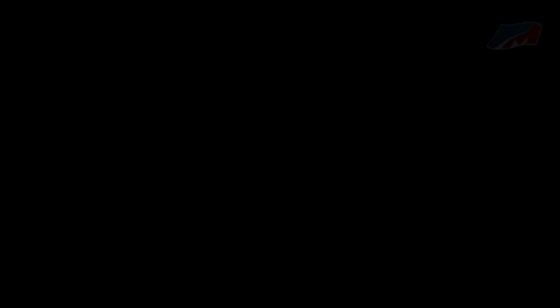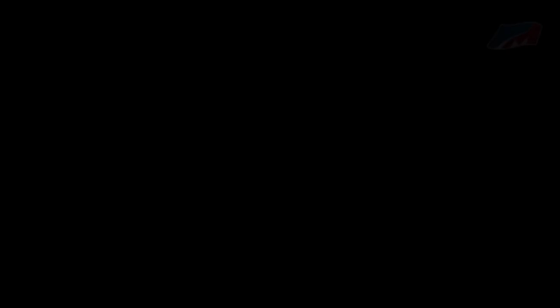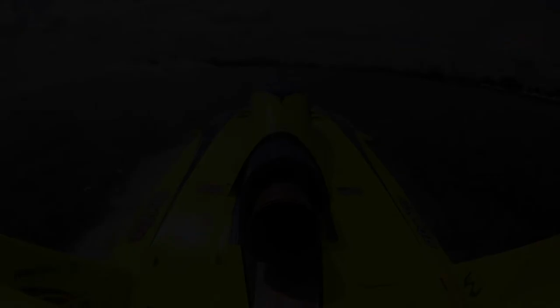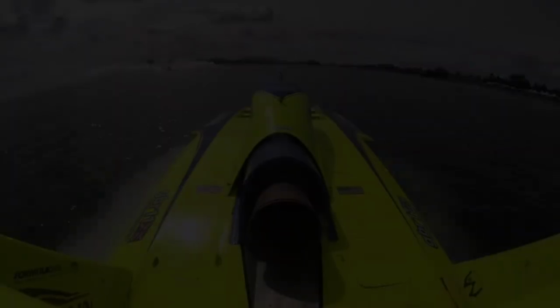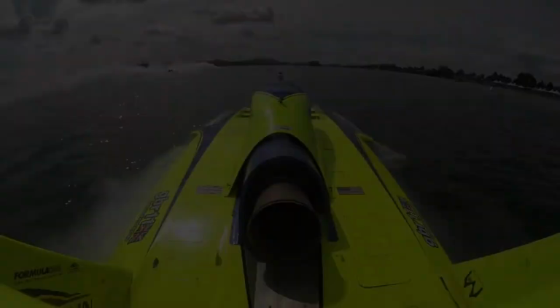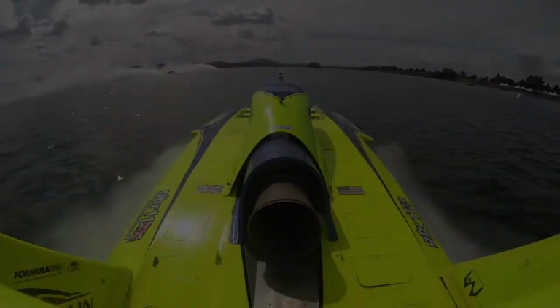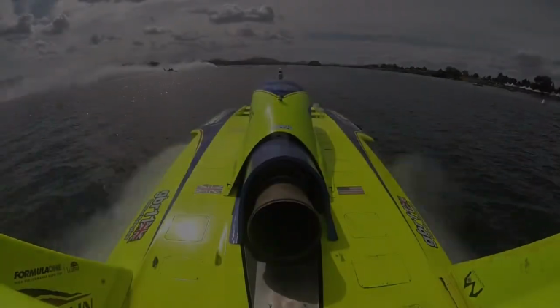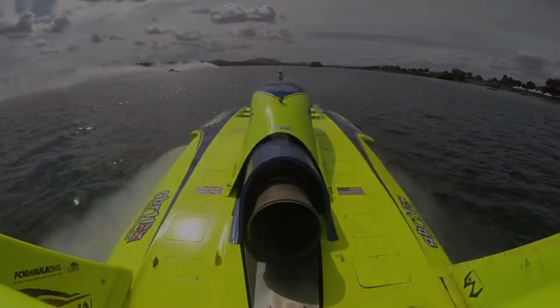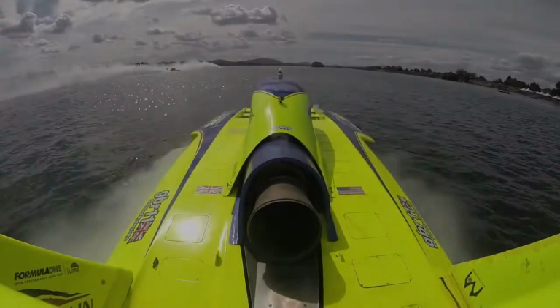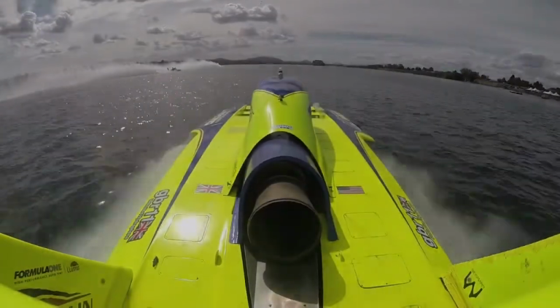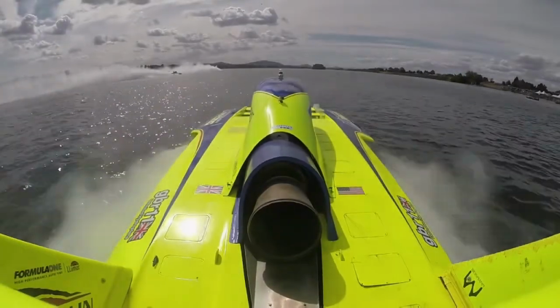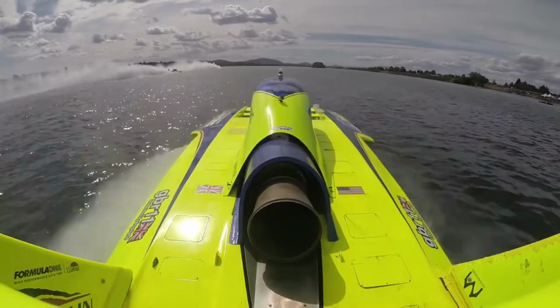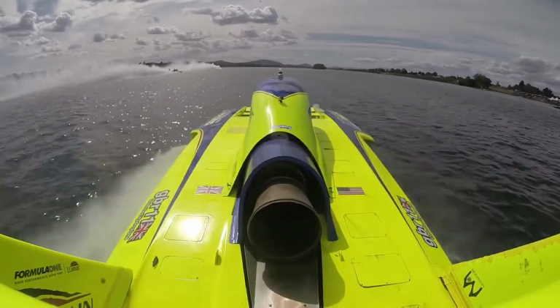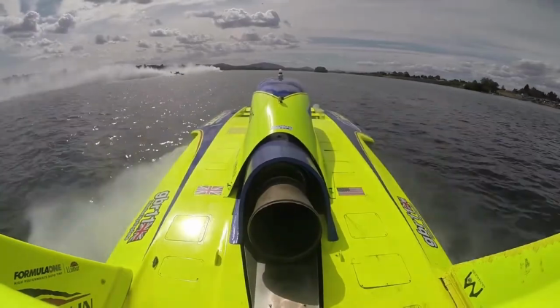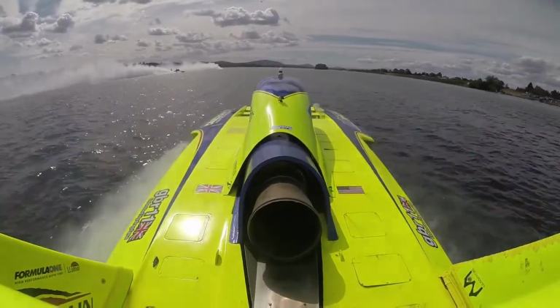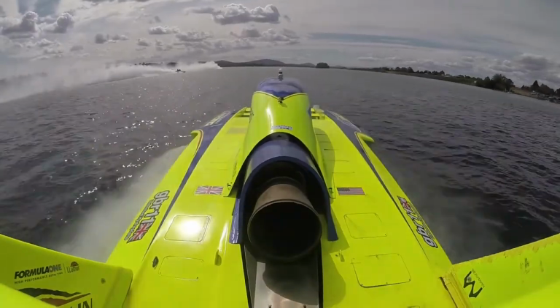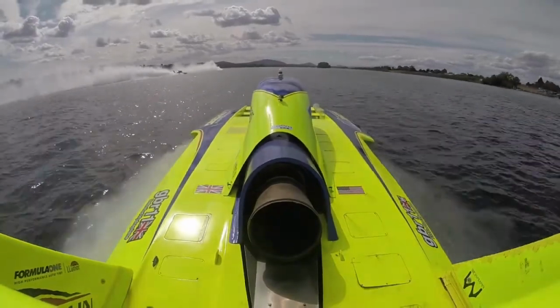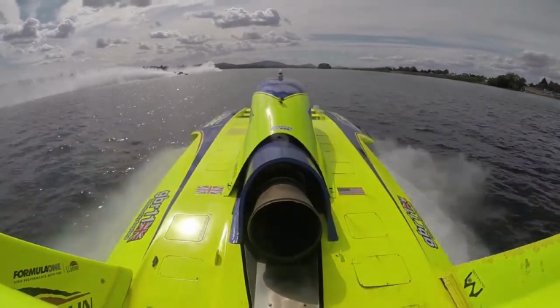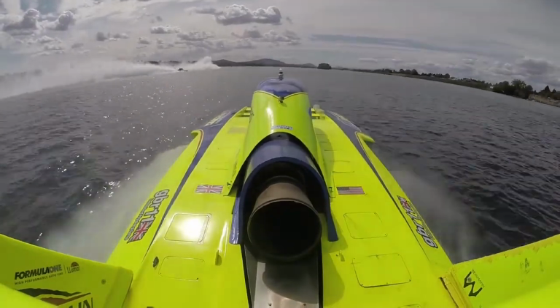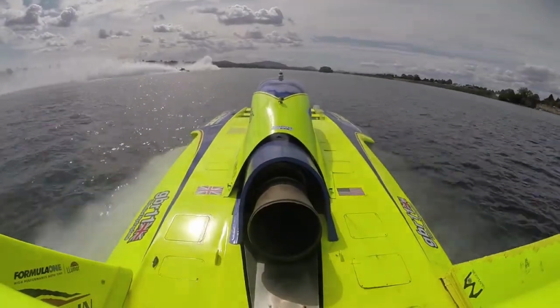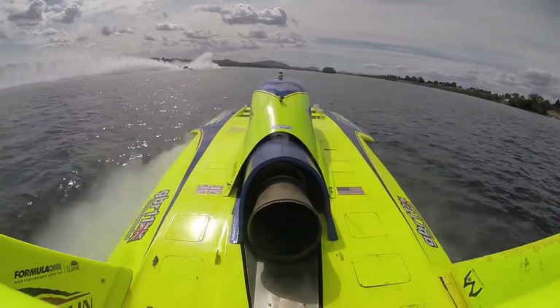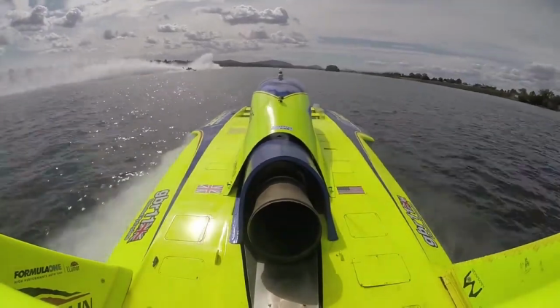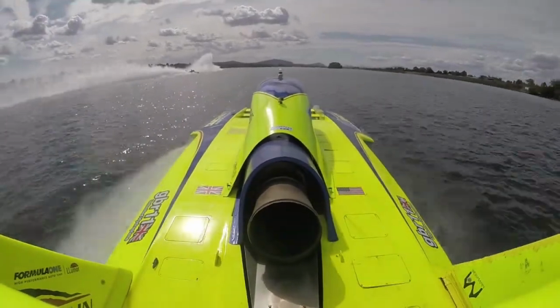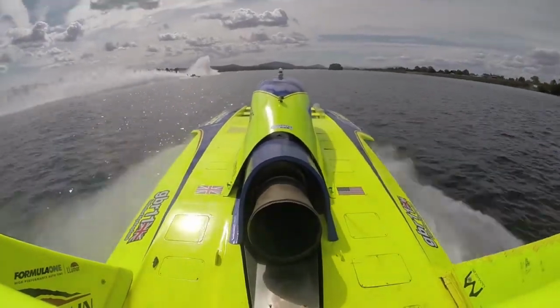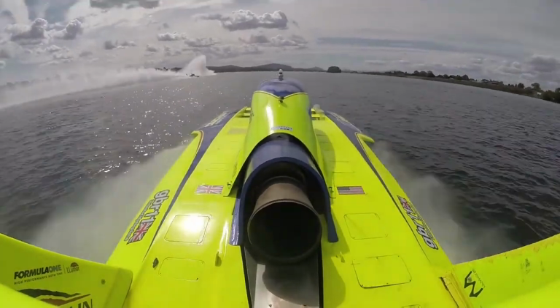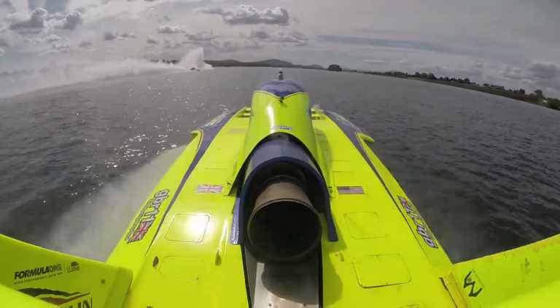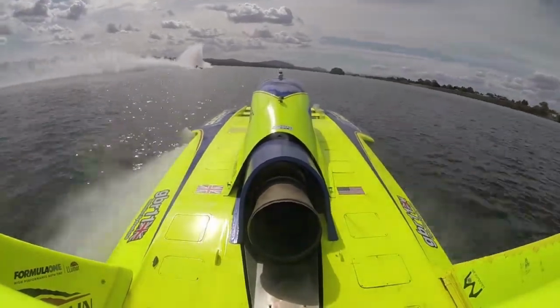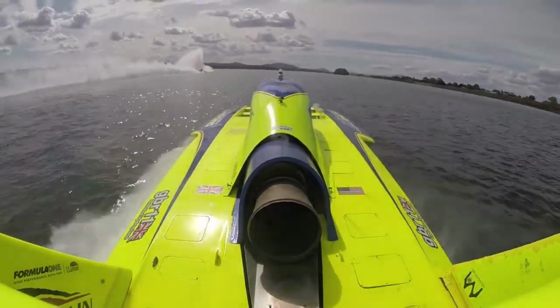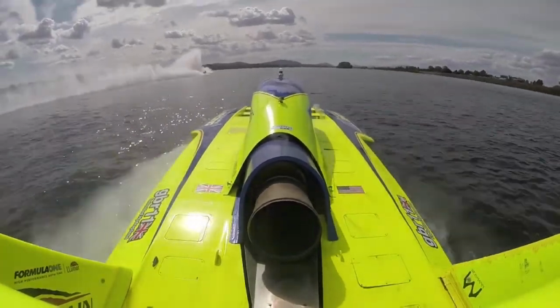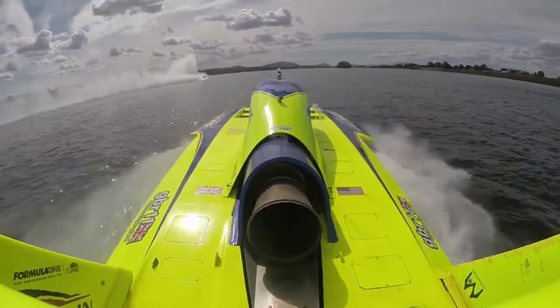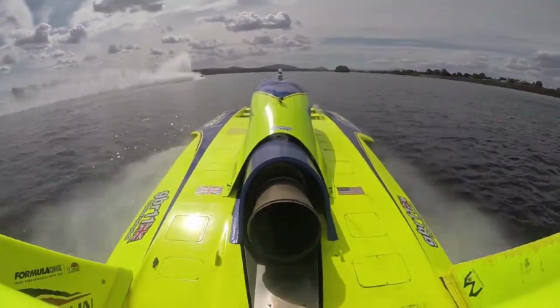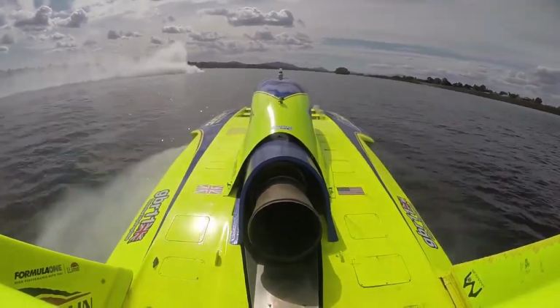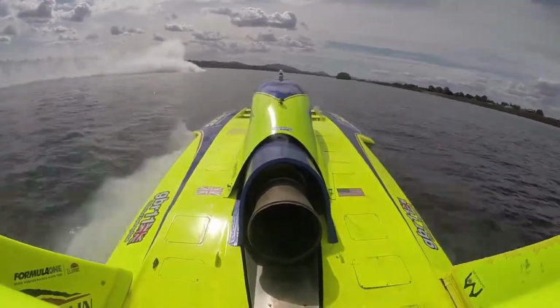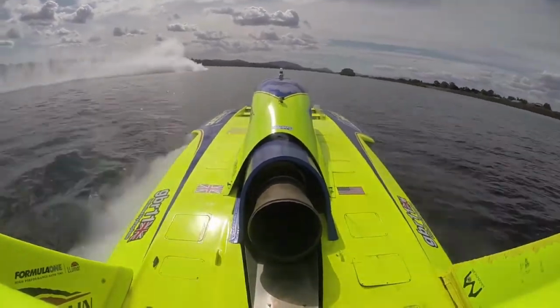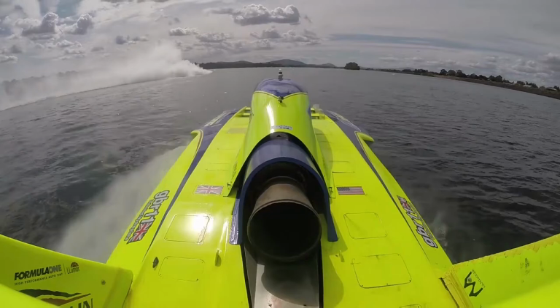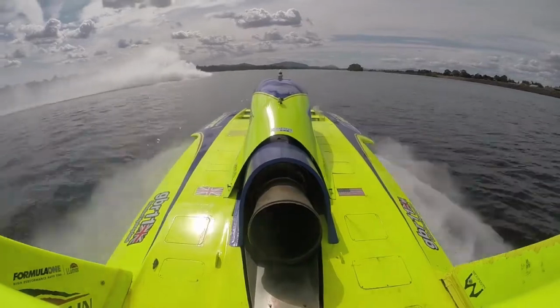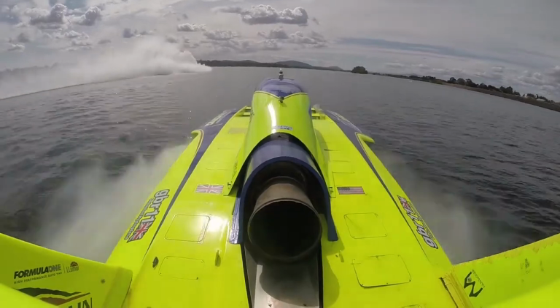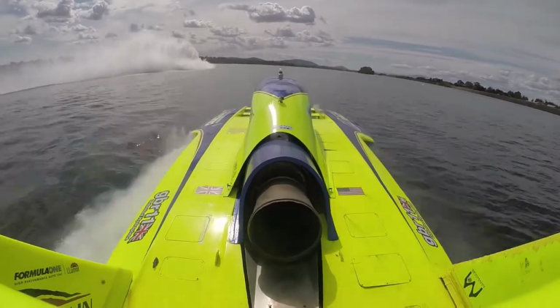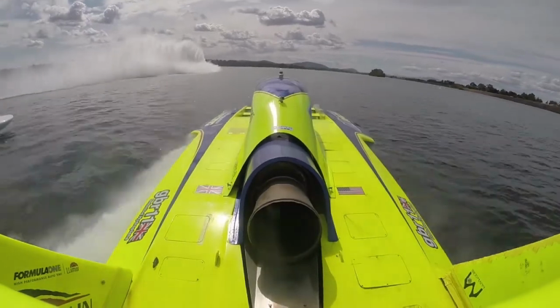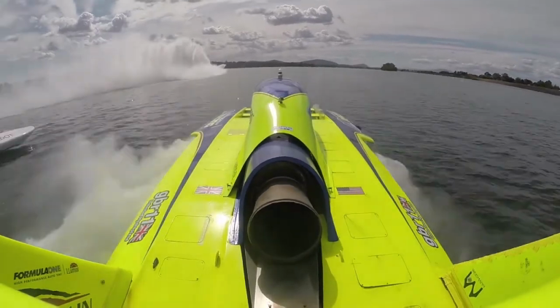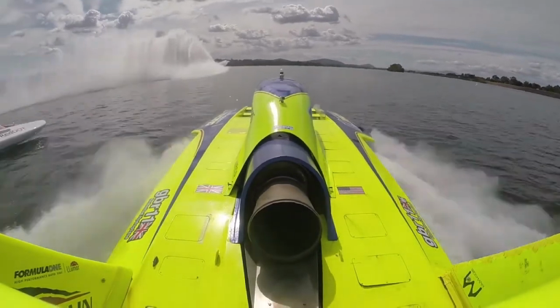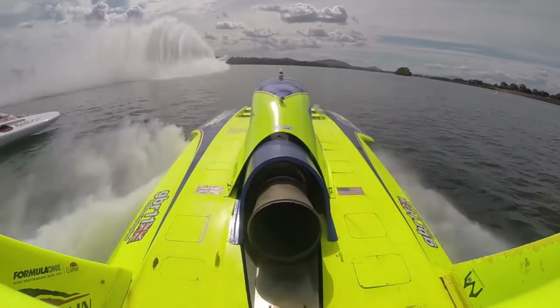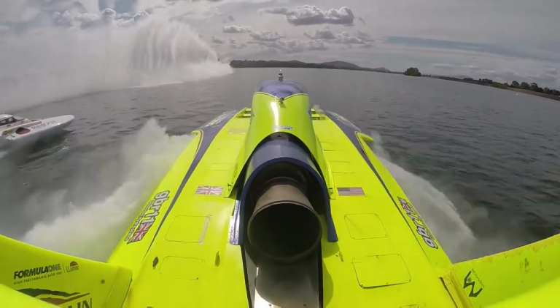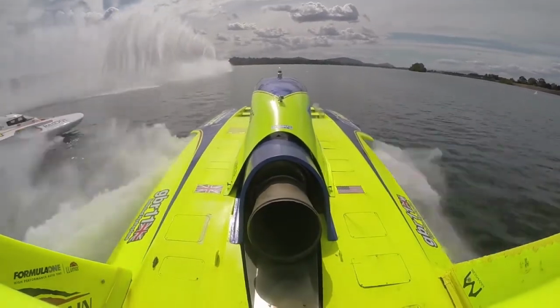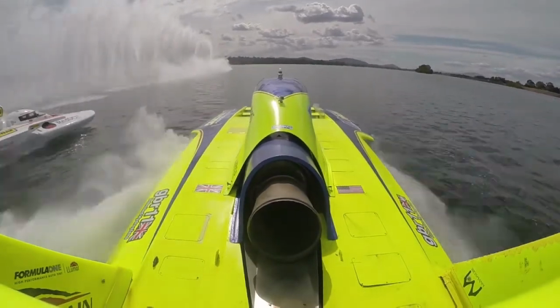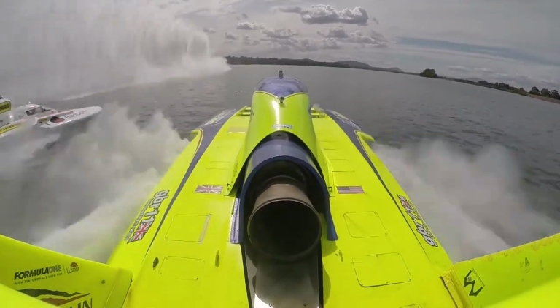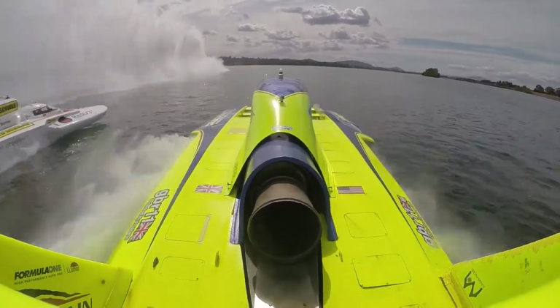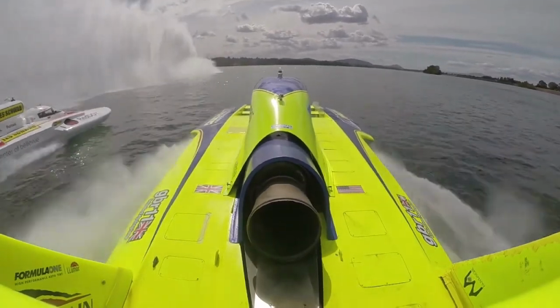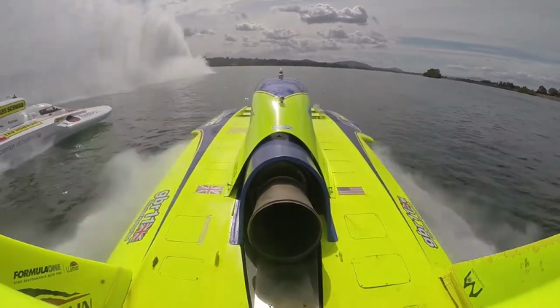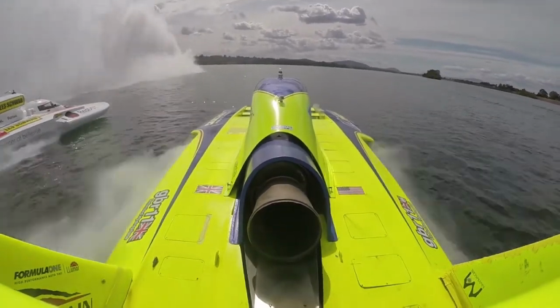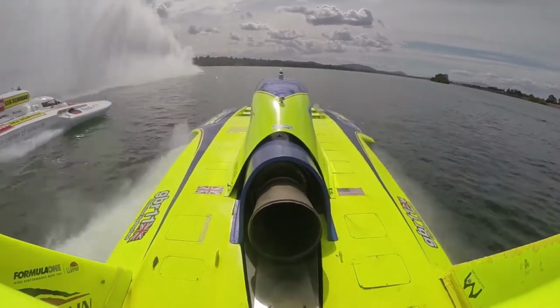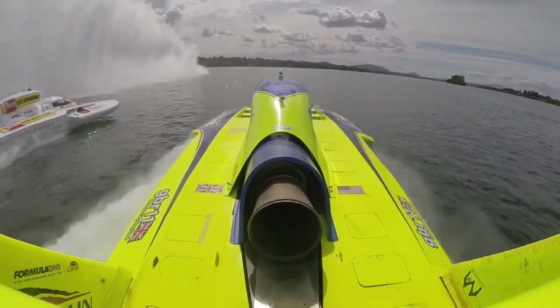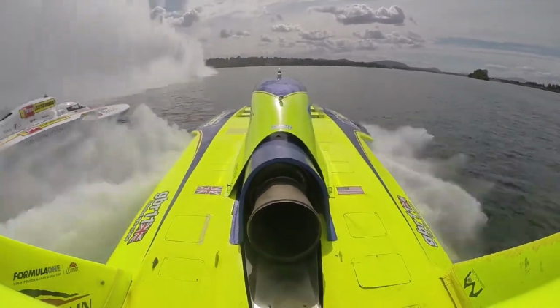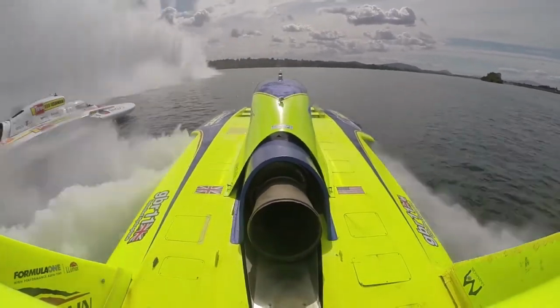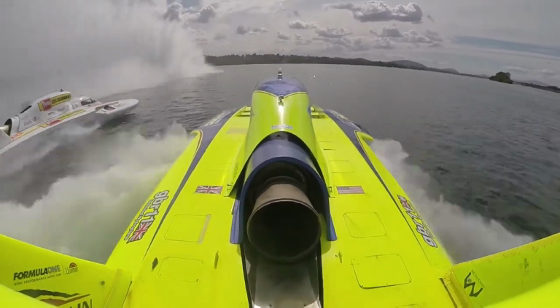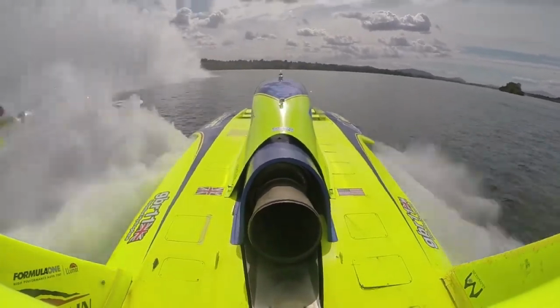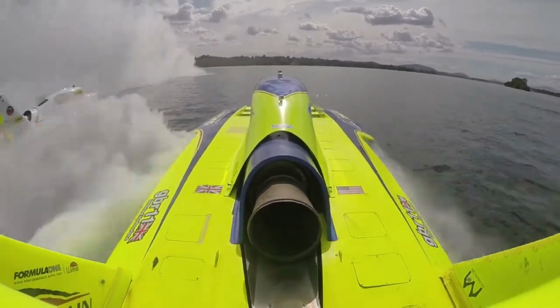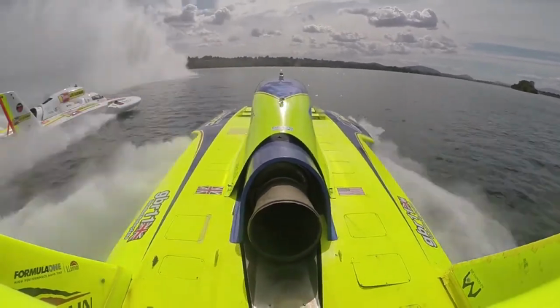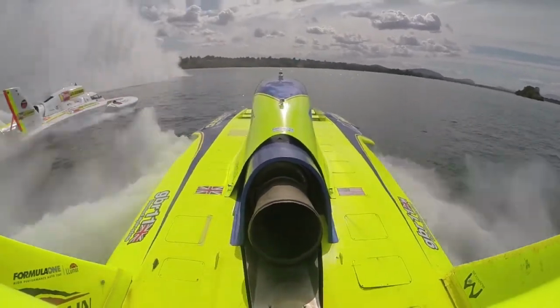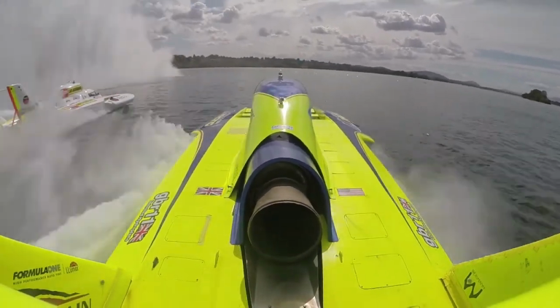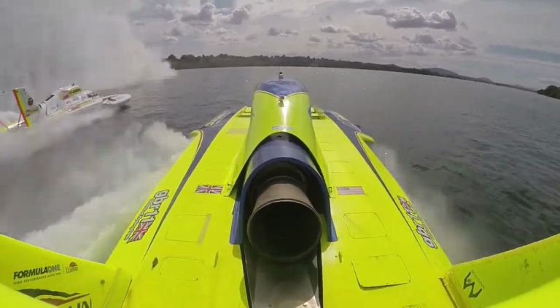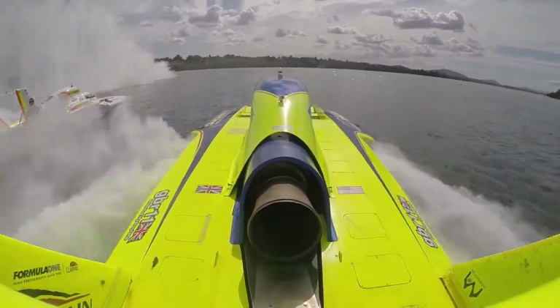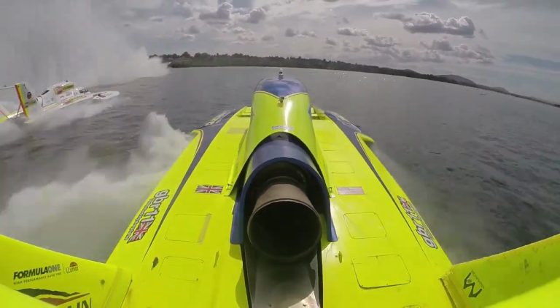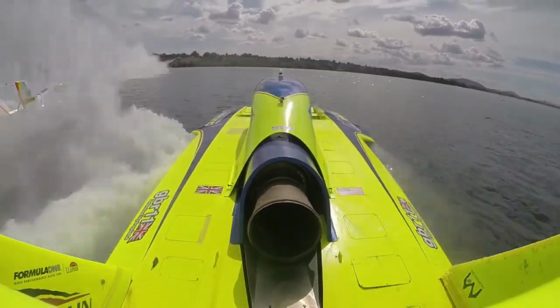The Peterson May race team continues to get ready for the 2016 unlimited hydroplane race season. Watch for the next episode.